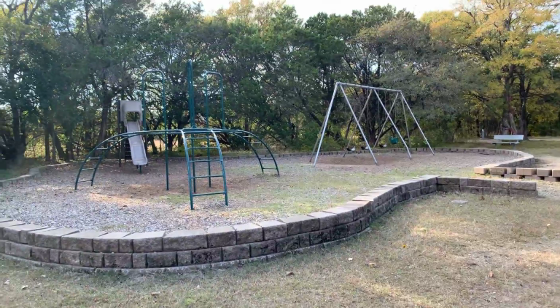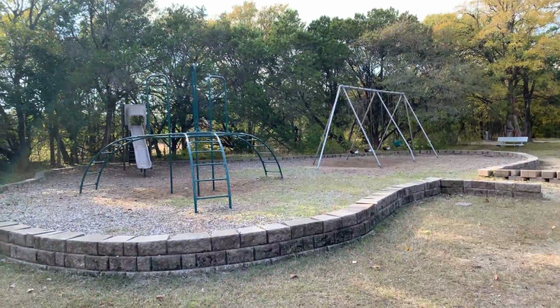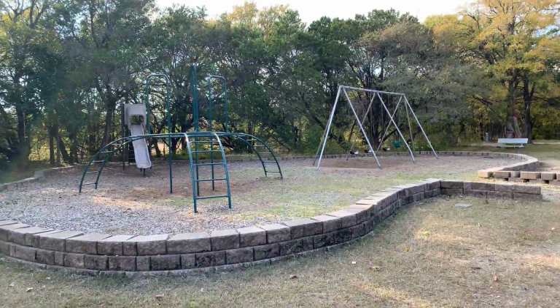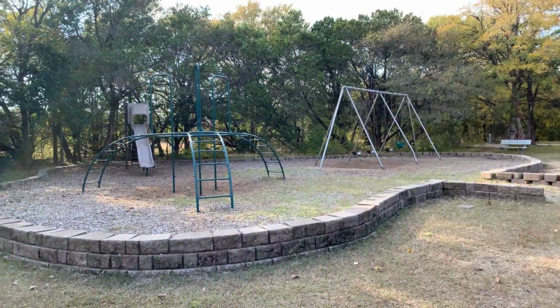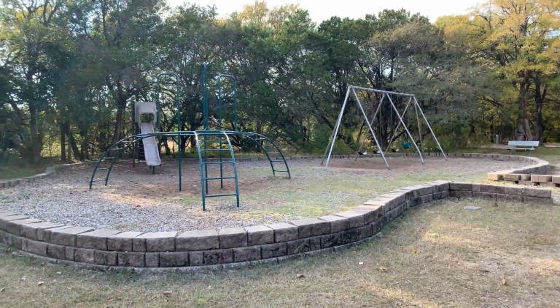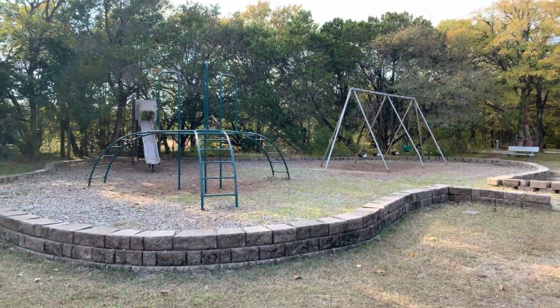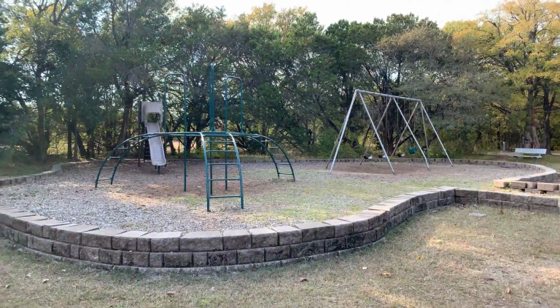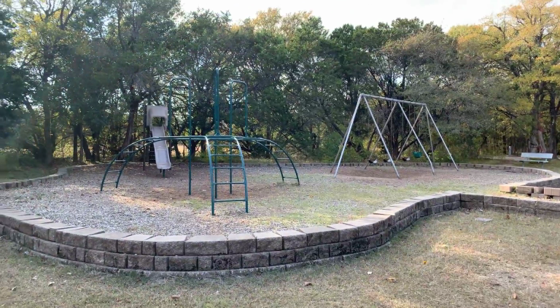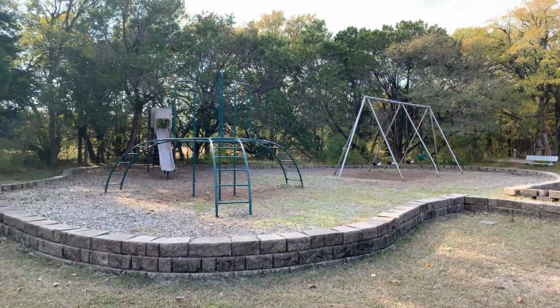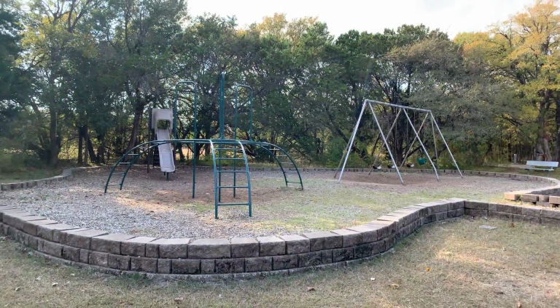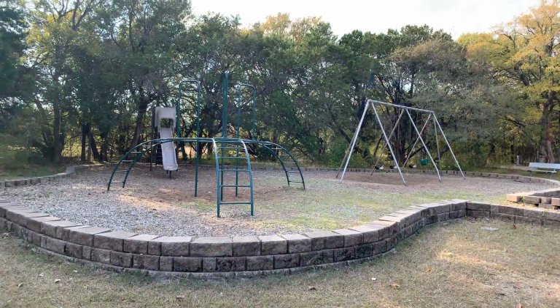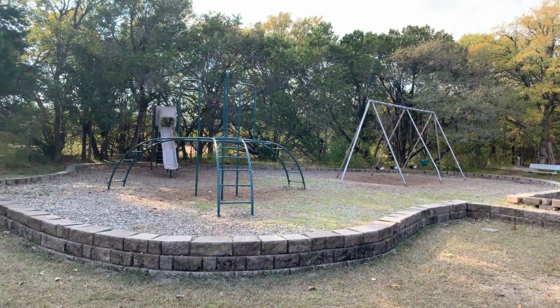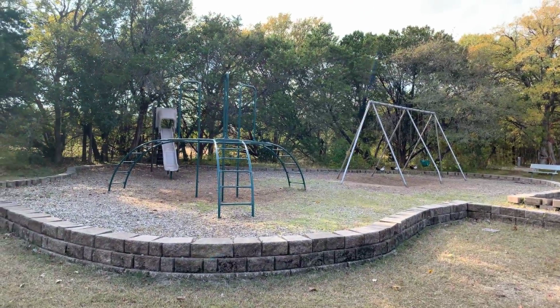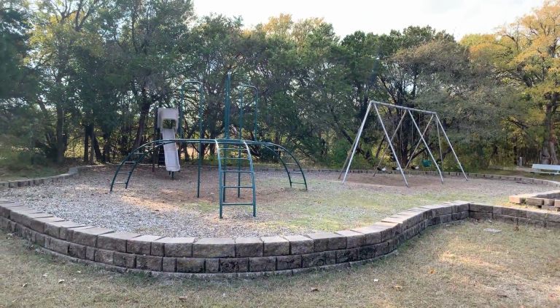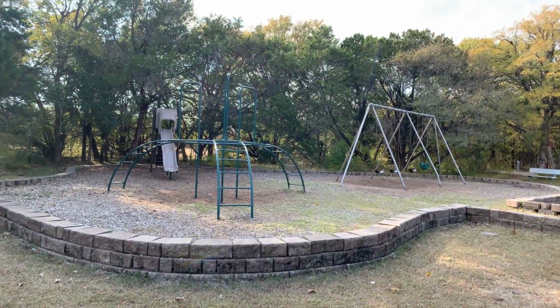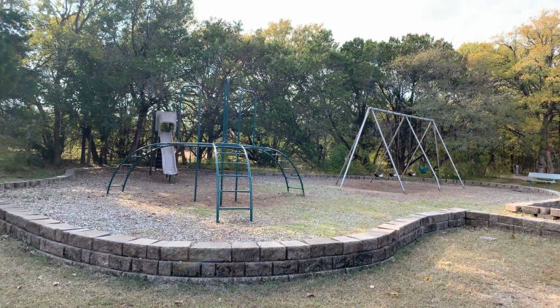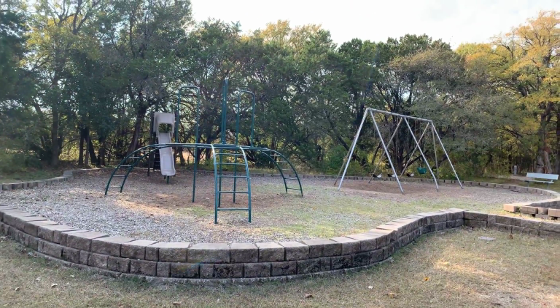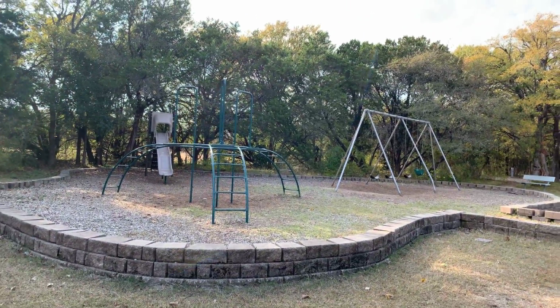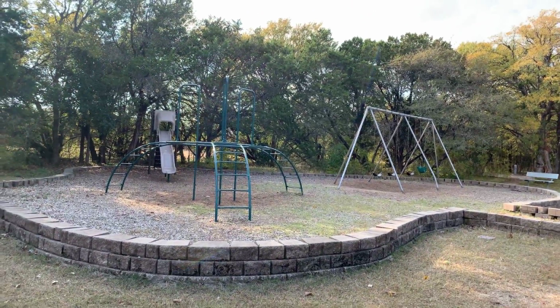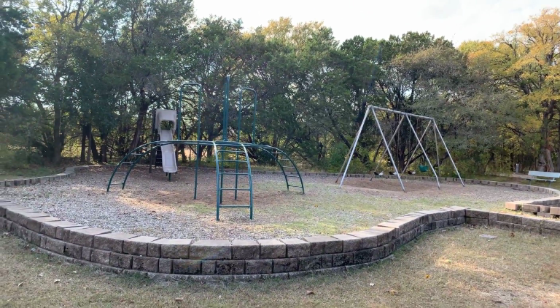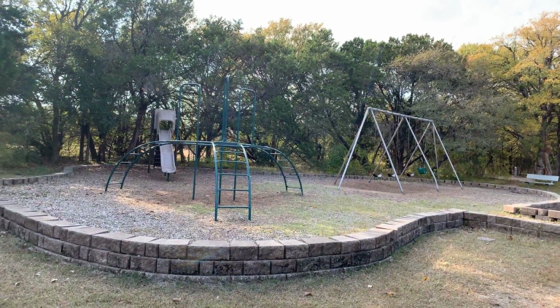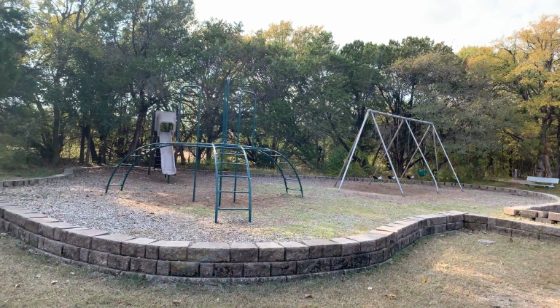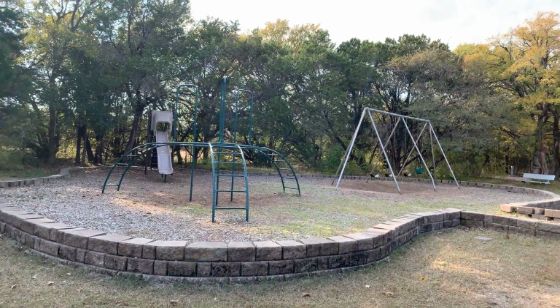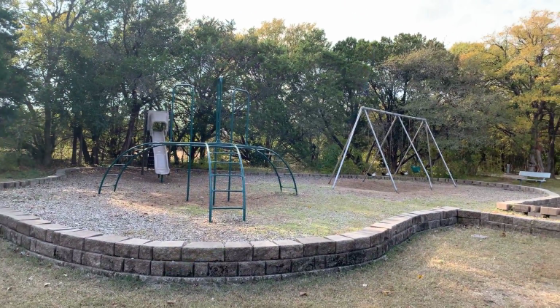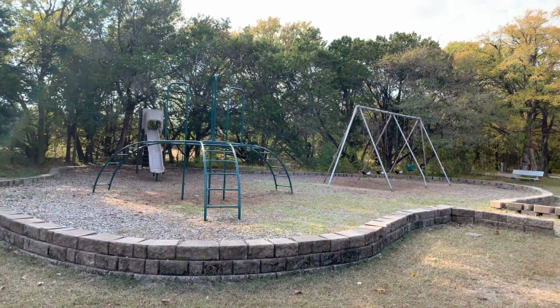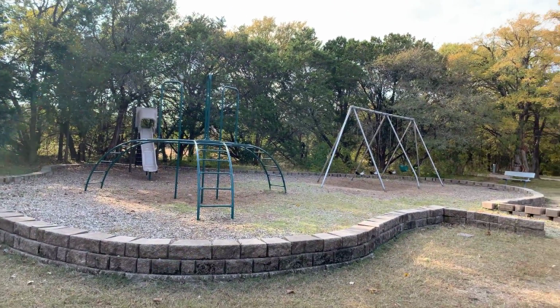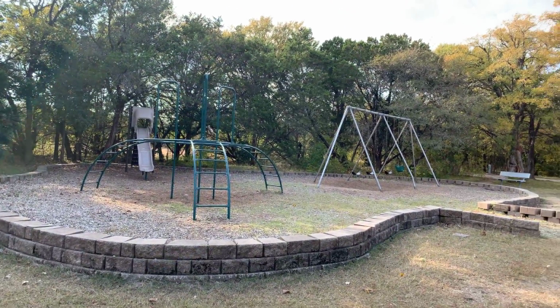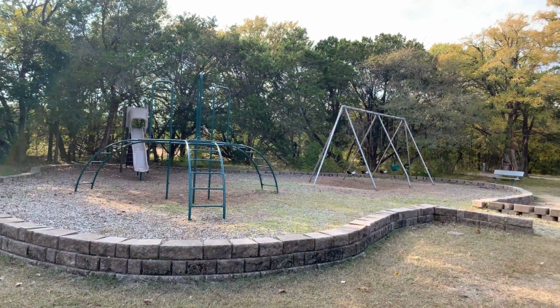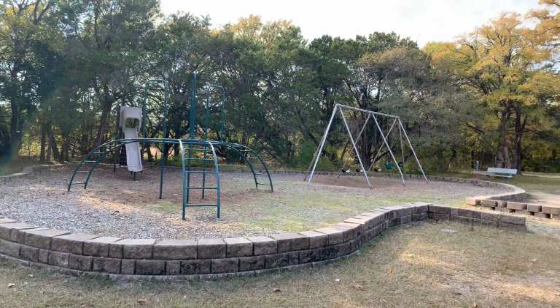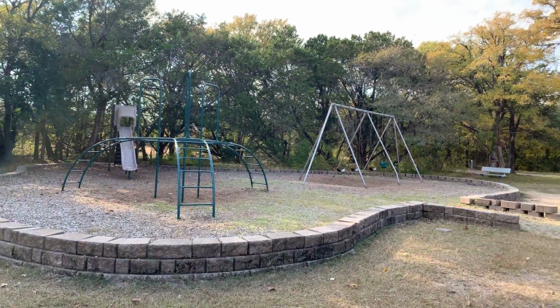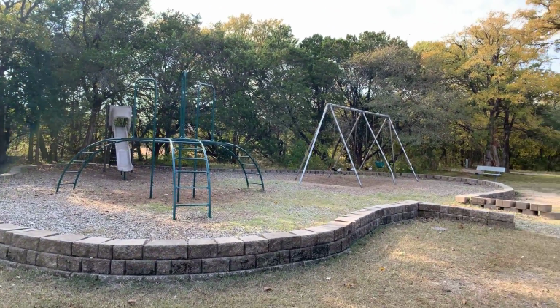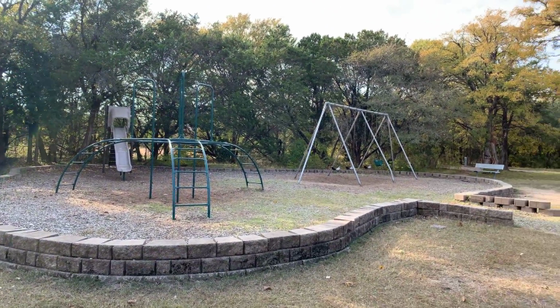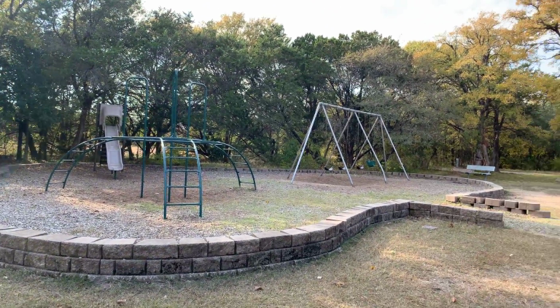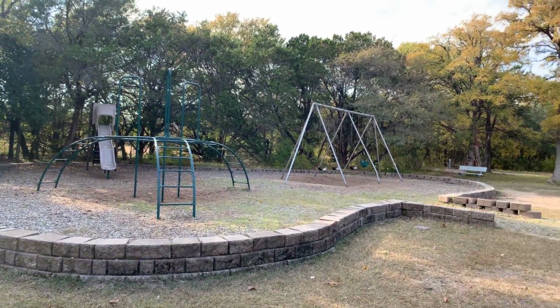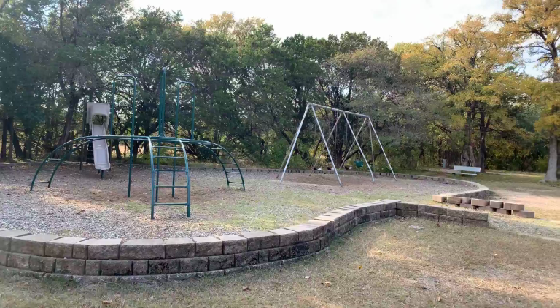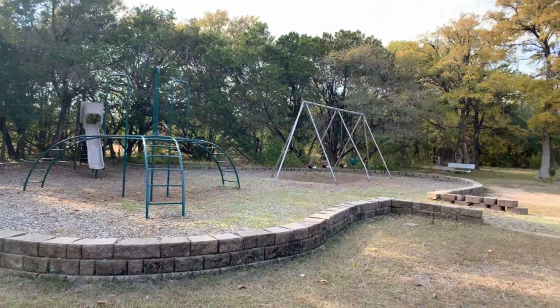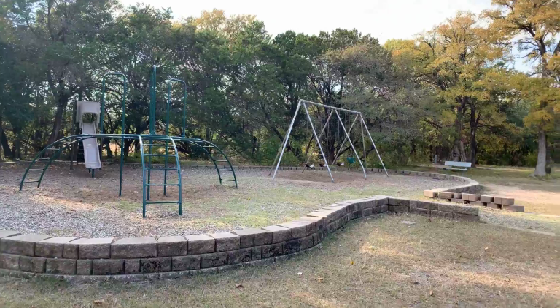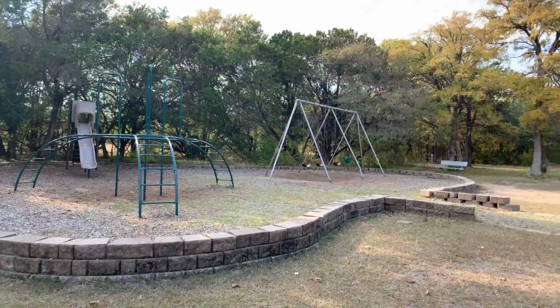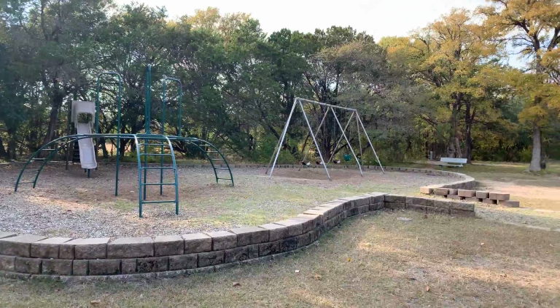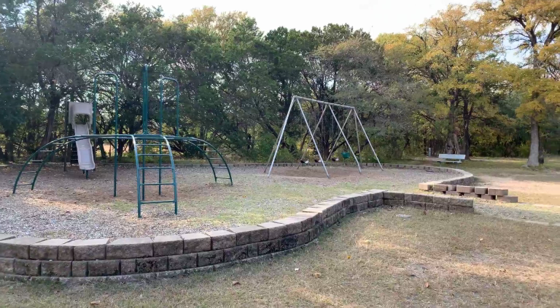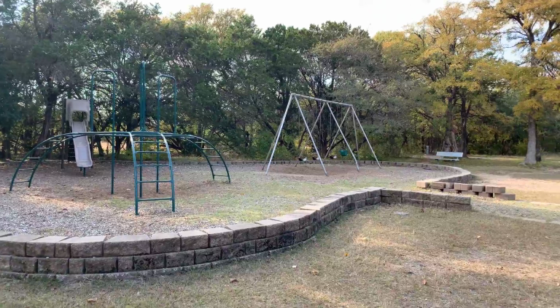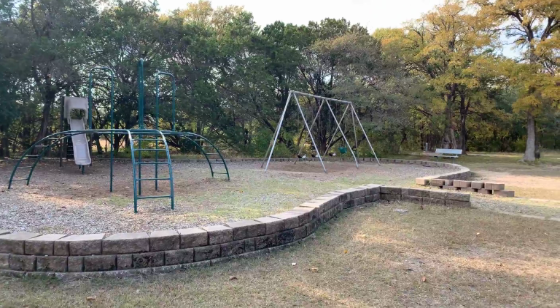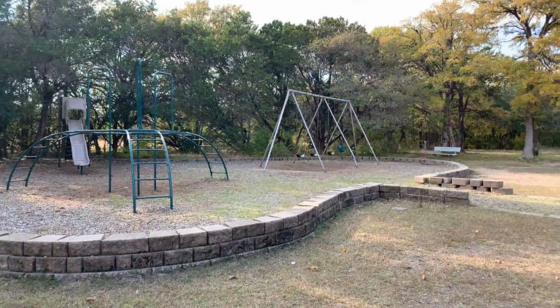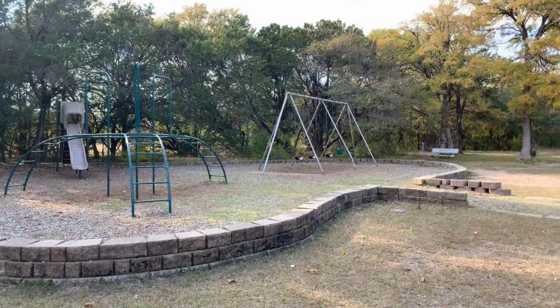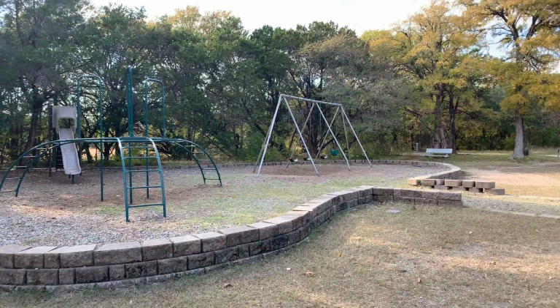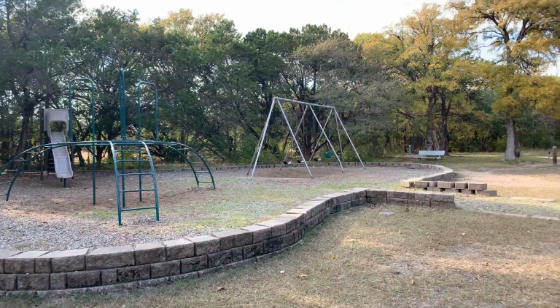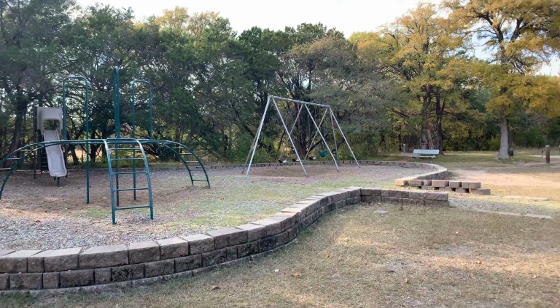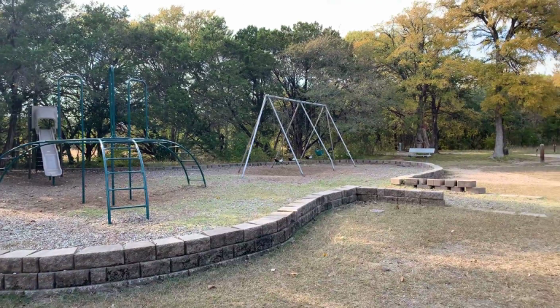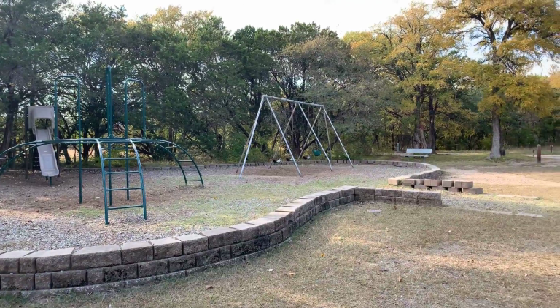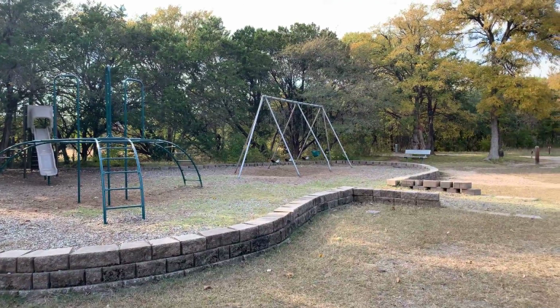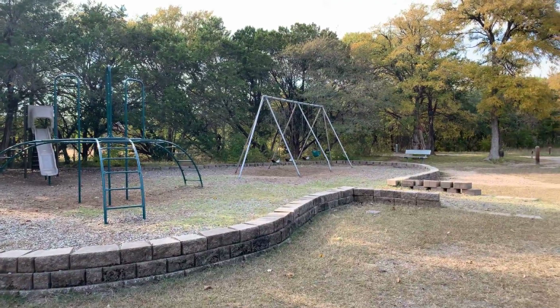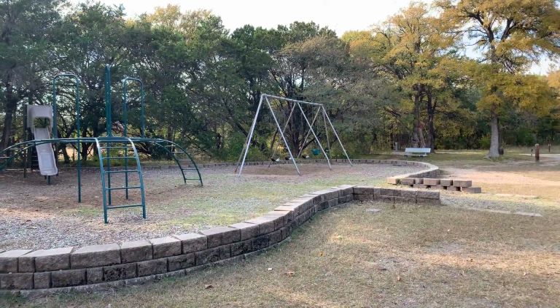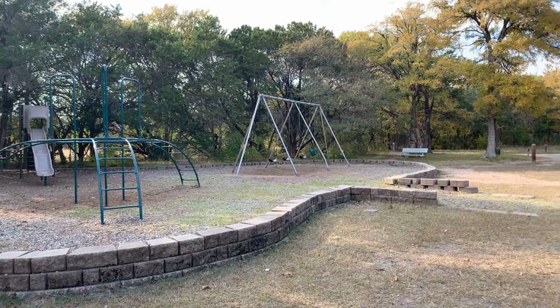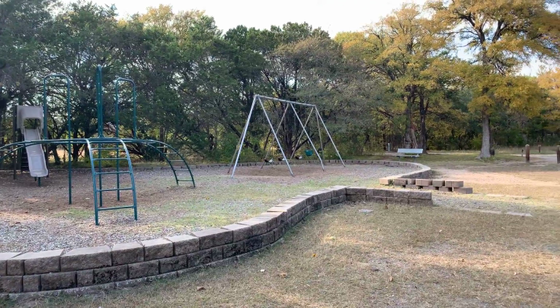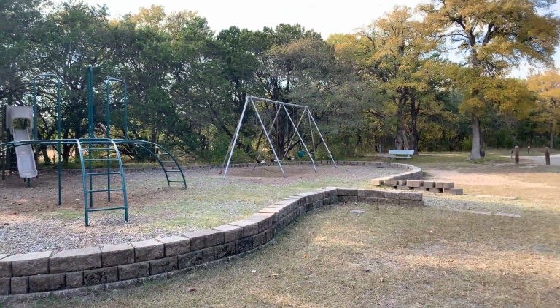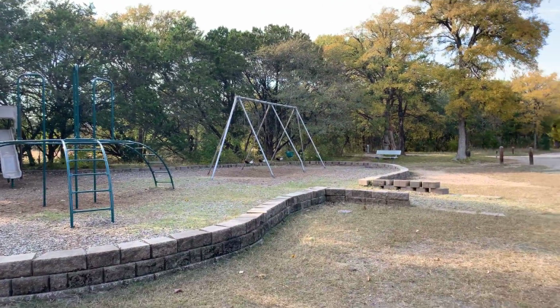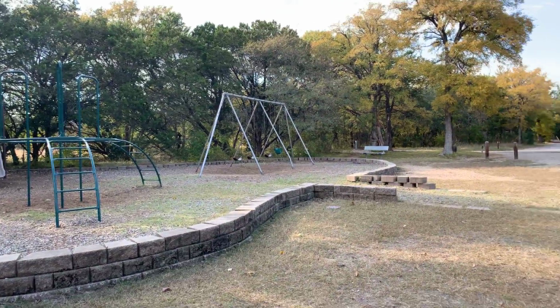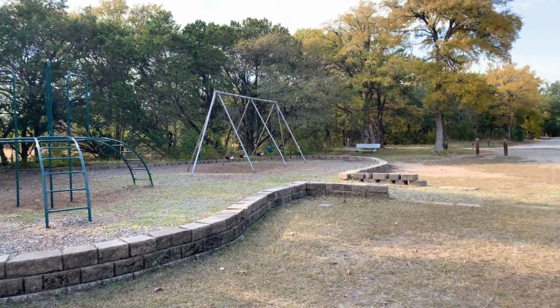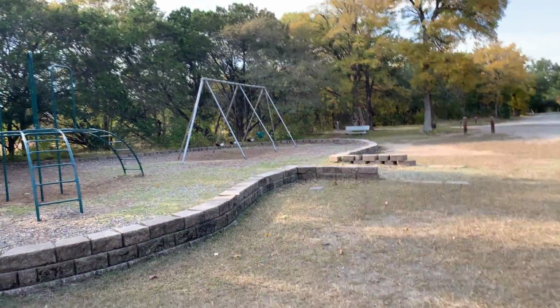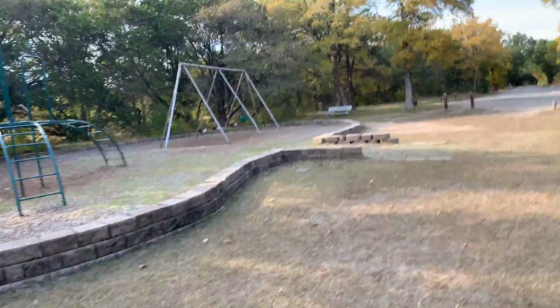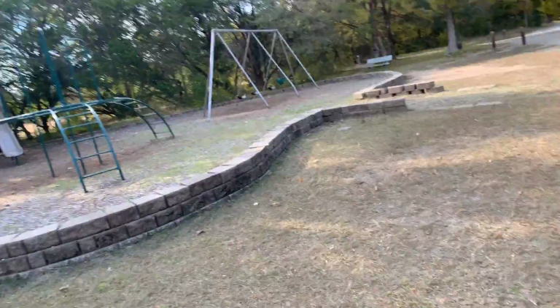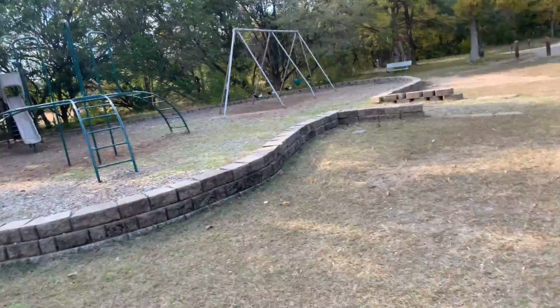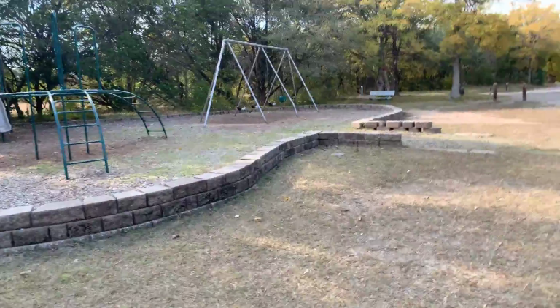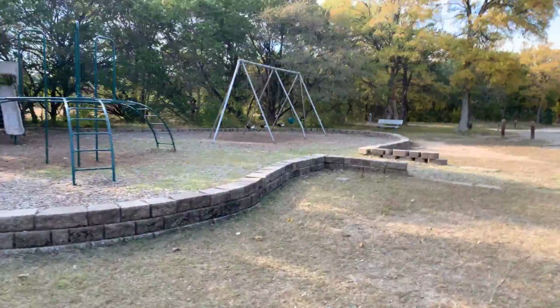Here's a small playground that isn't far at all from the campsites. I'm heading to the campsites next.